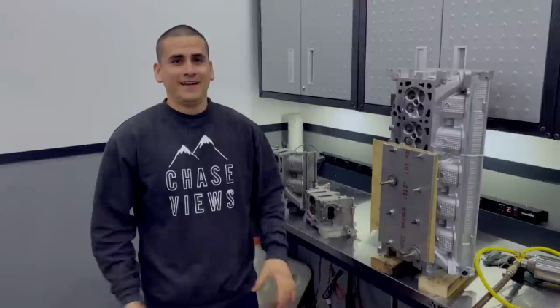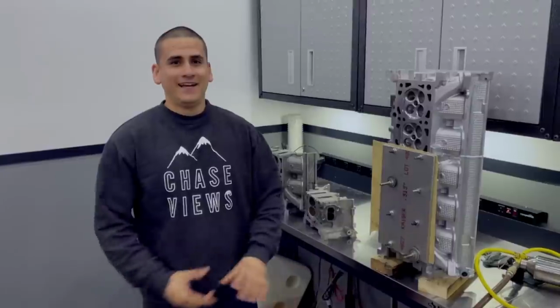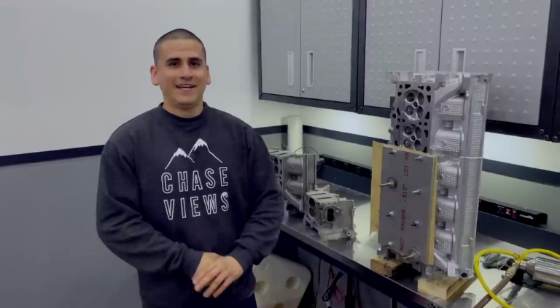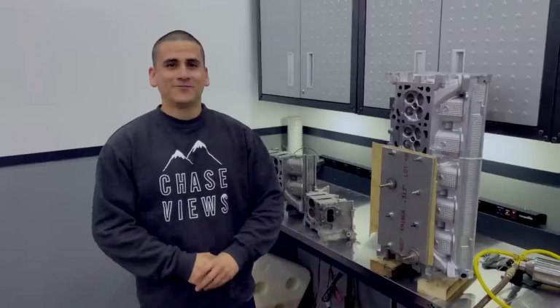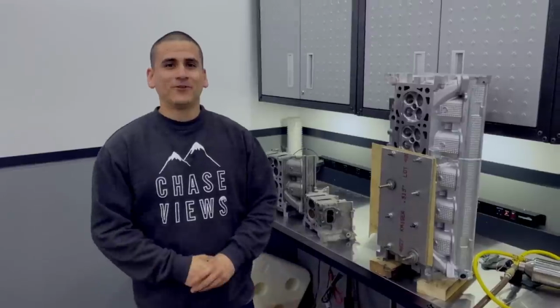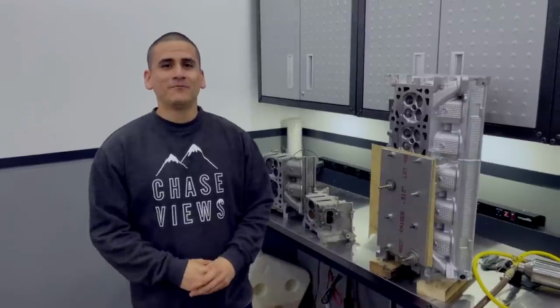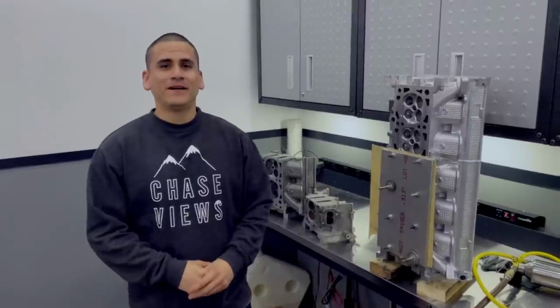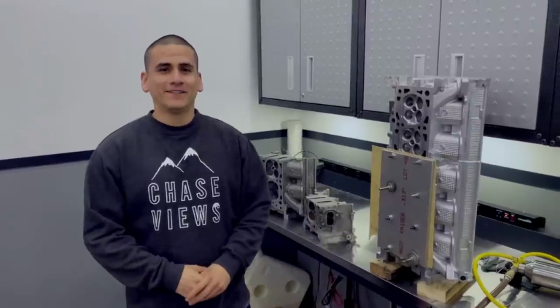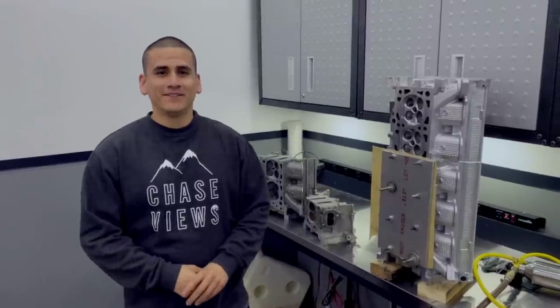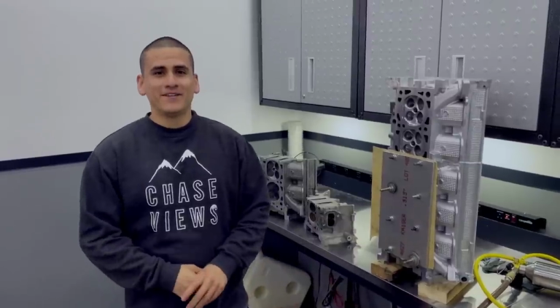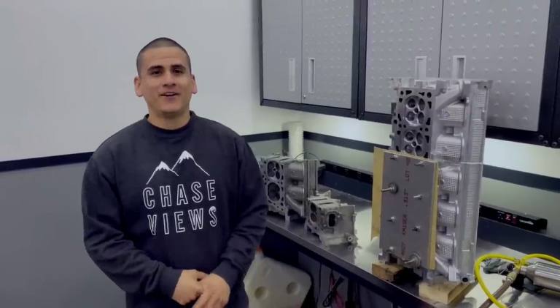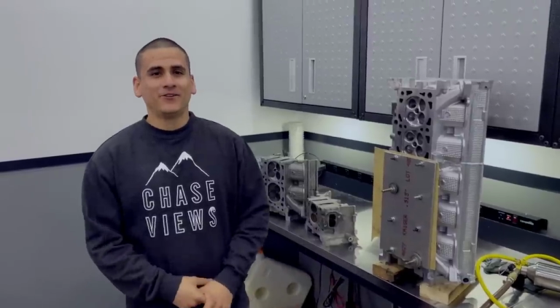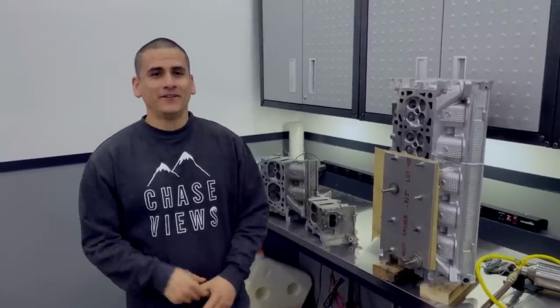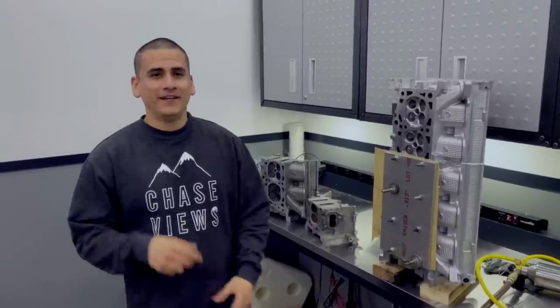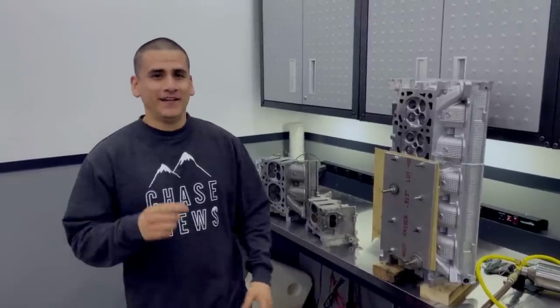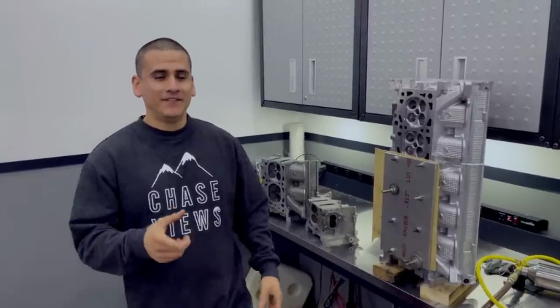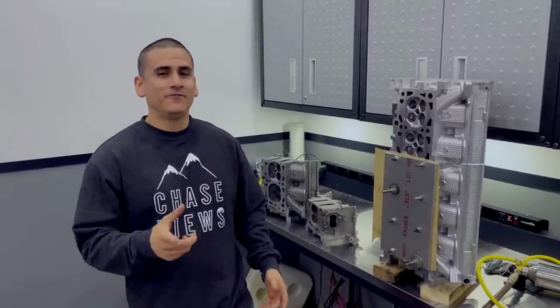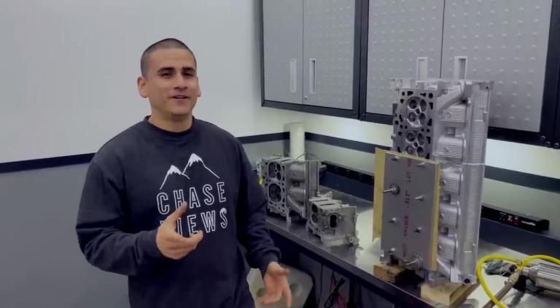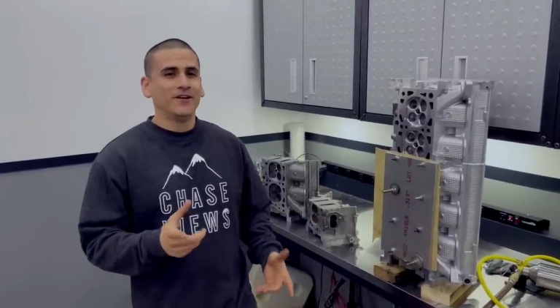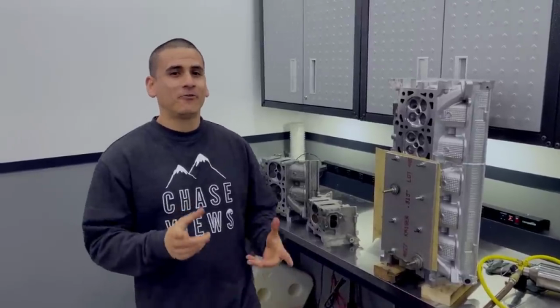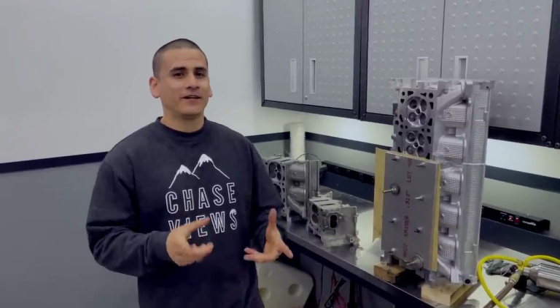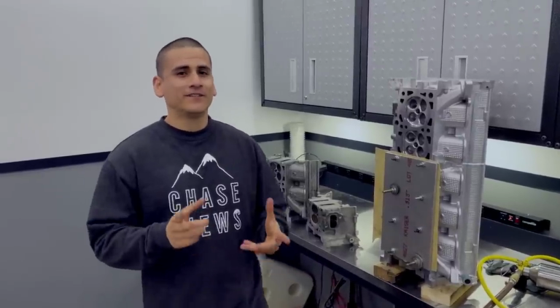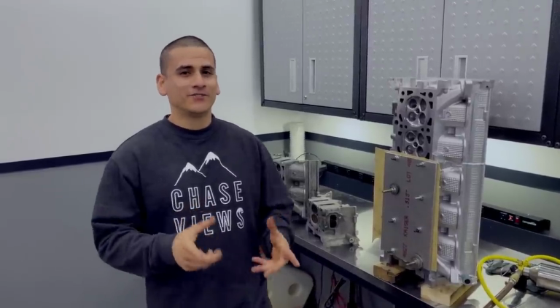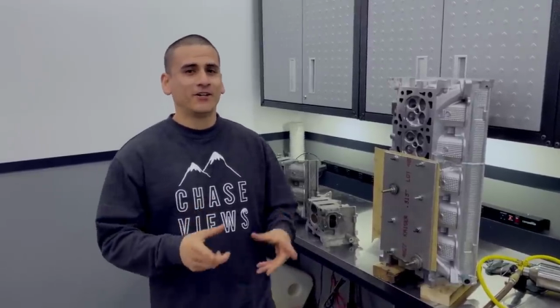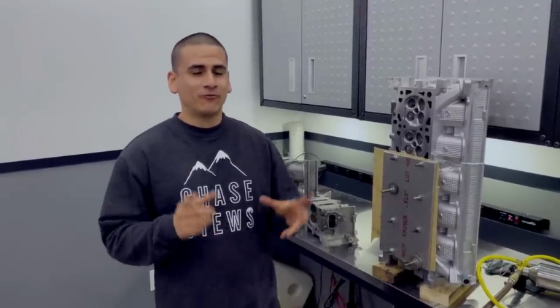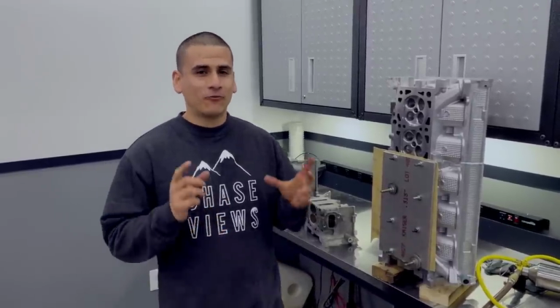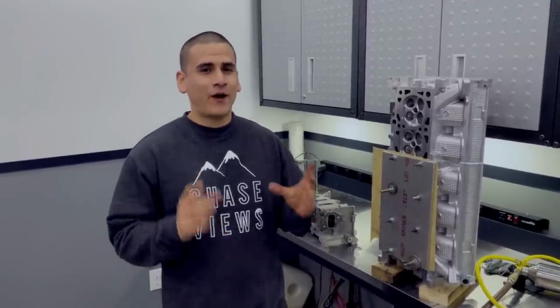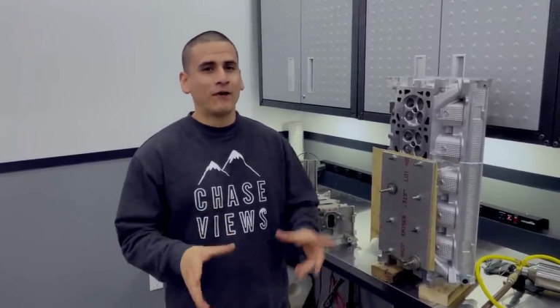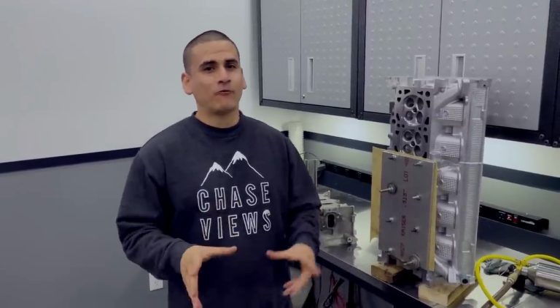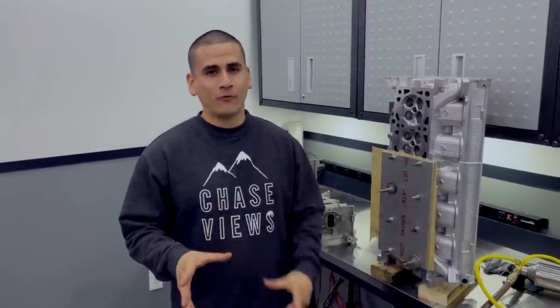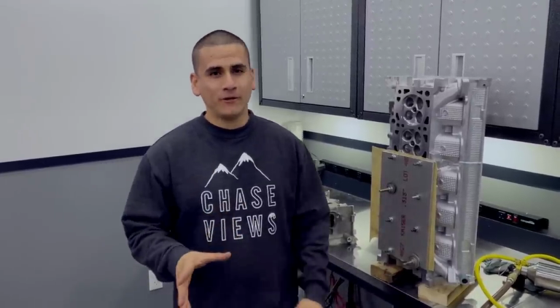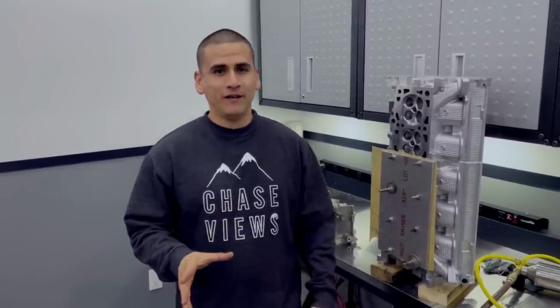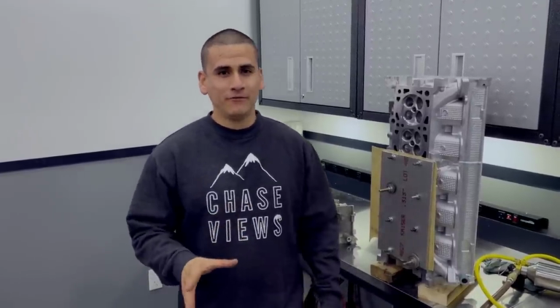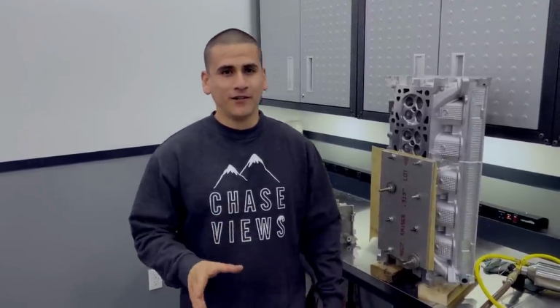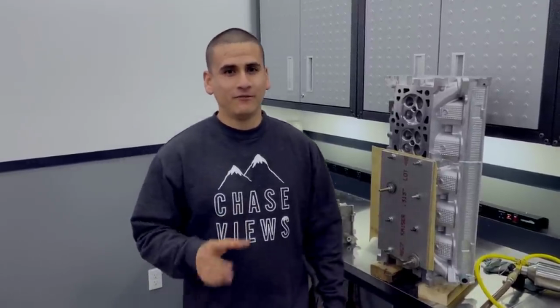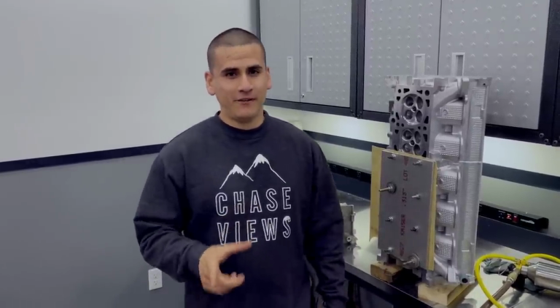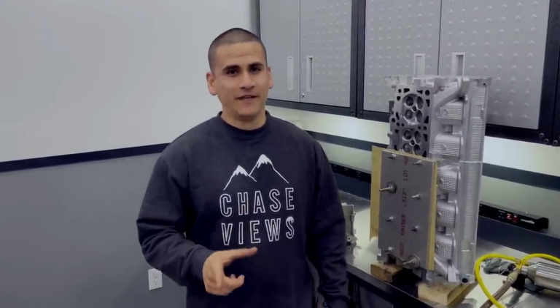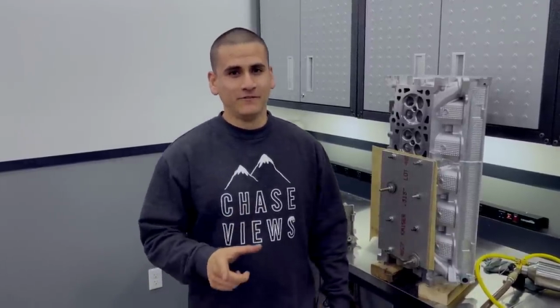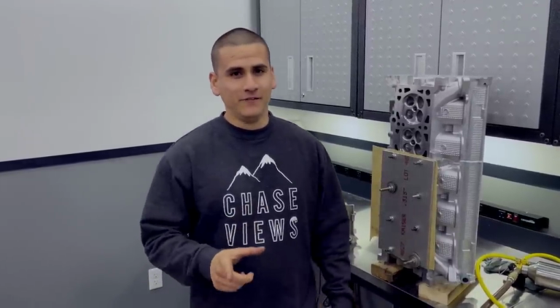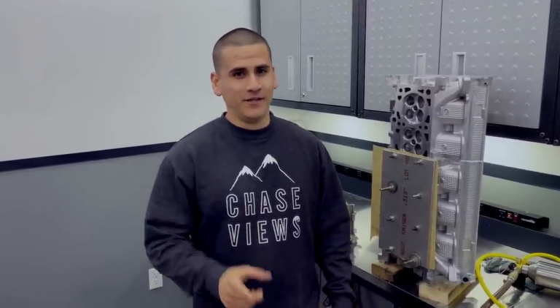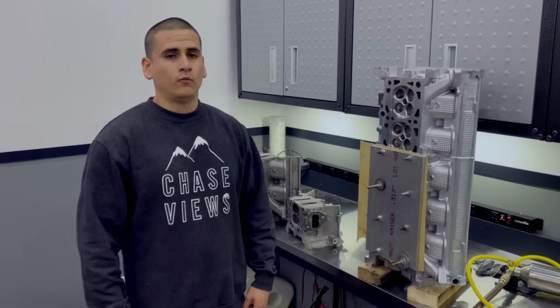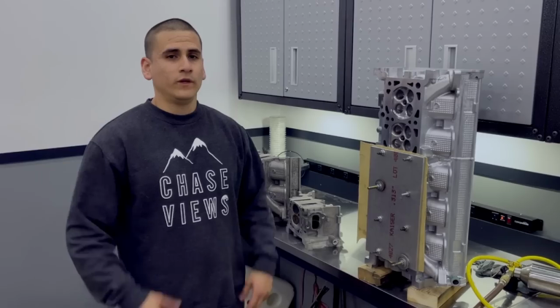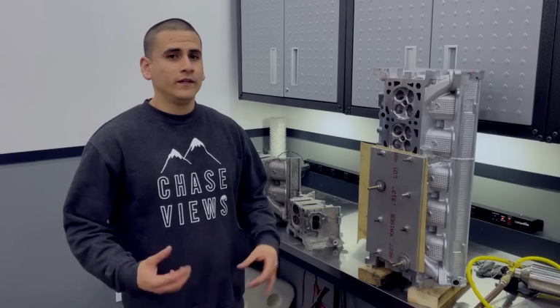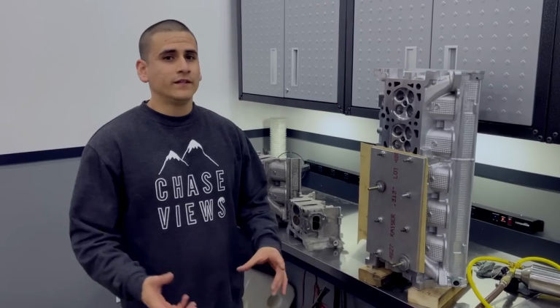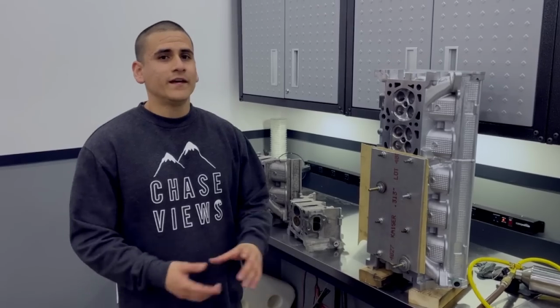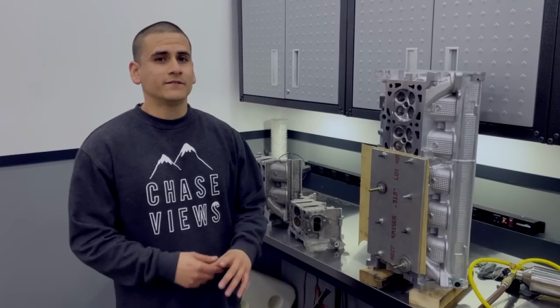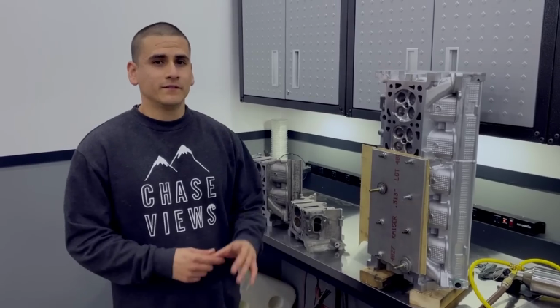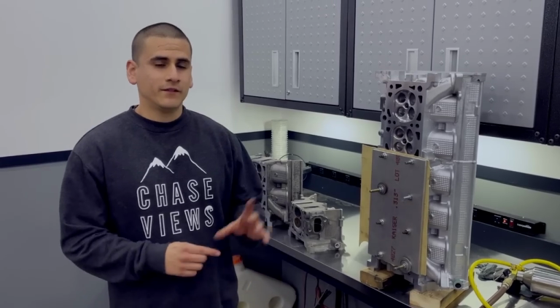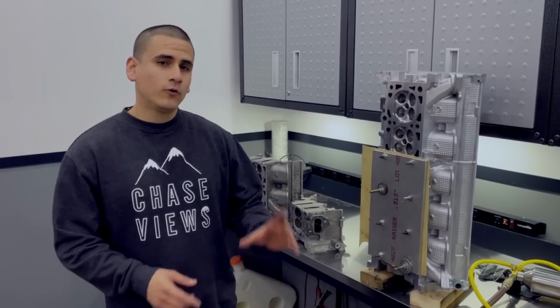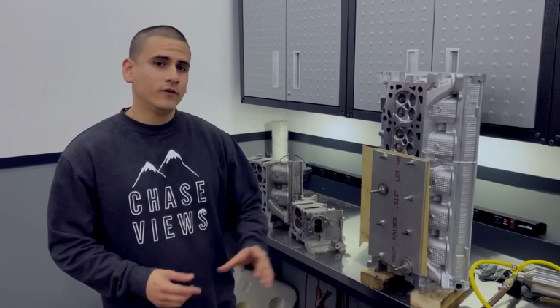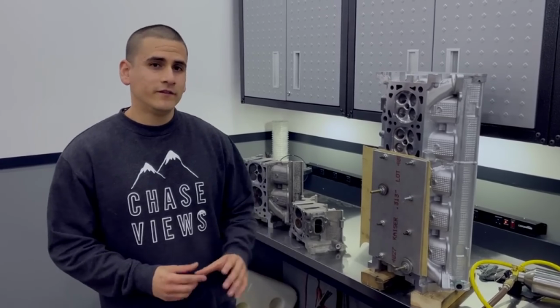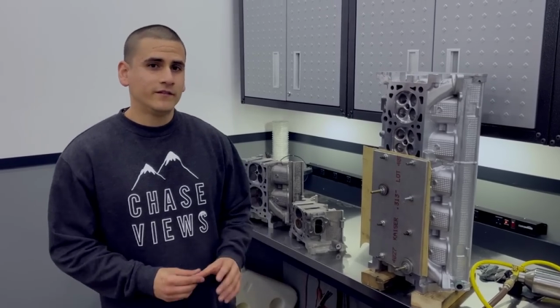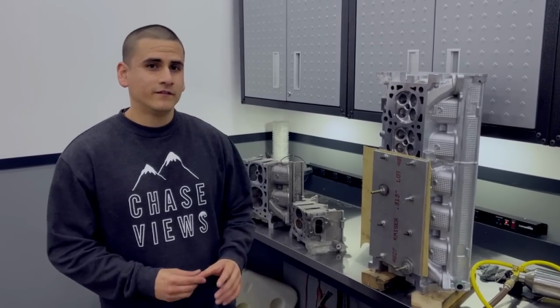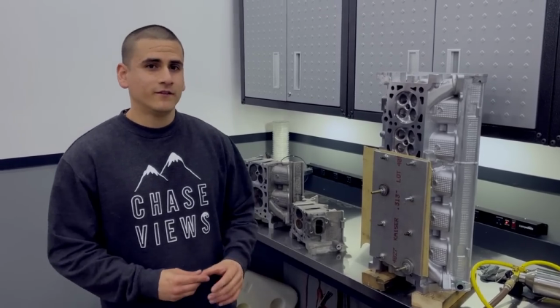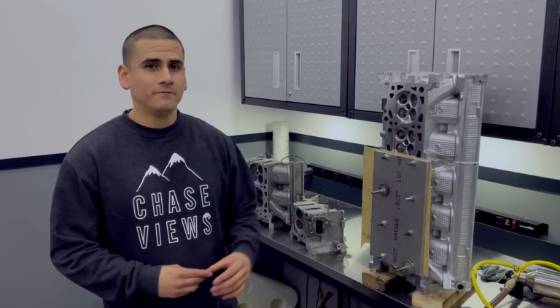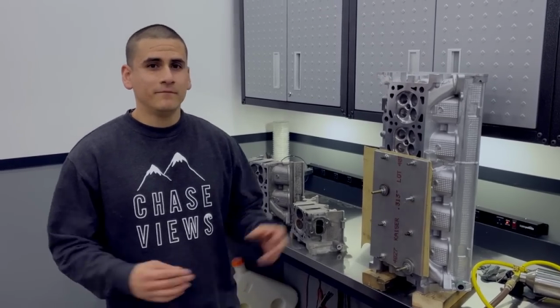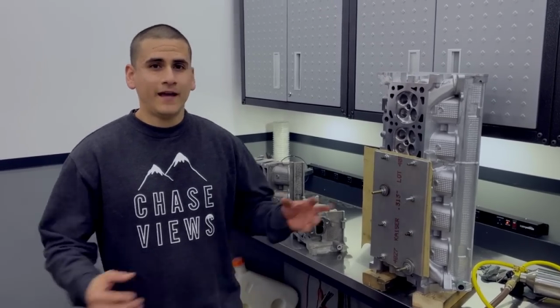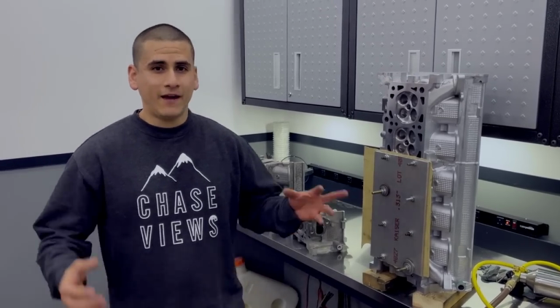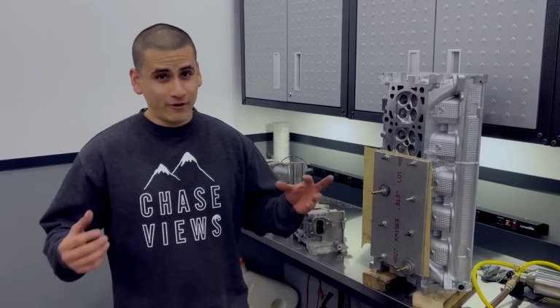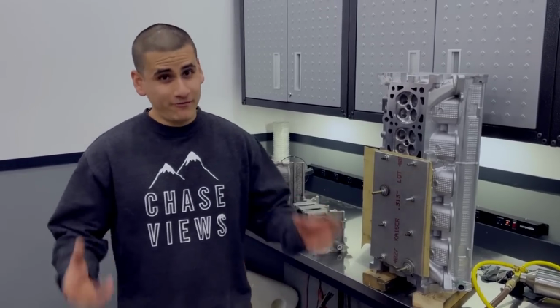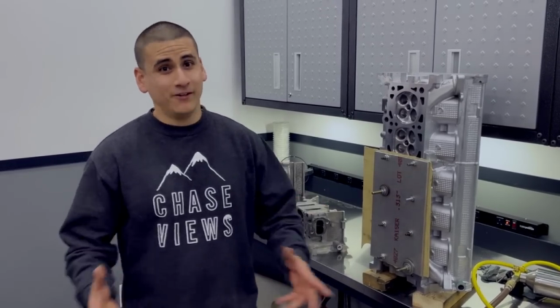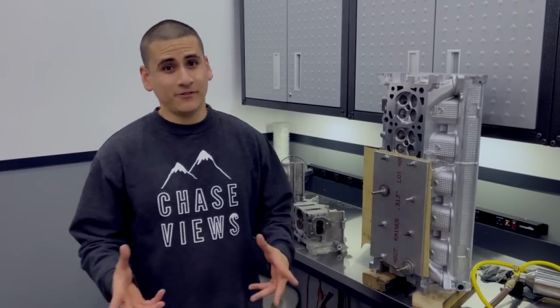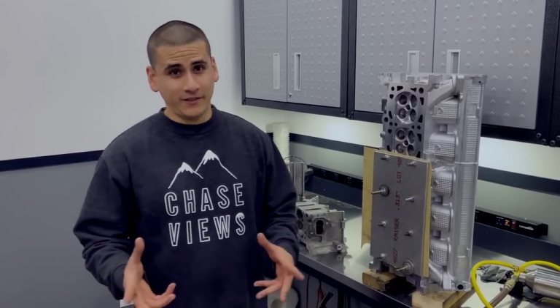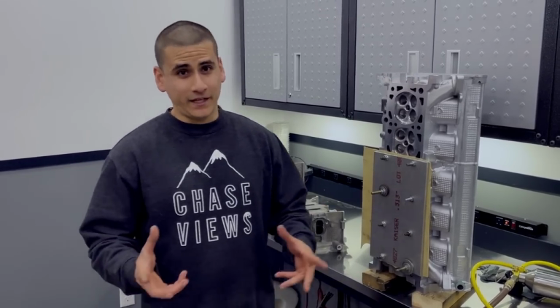Hey guys, welcome back to the channel. In this video, we're going to start right where we left off last video. We leak tested the cooling system and we found a leak.